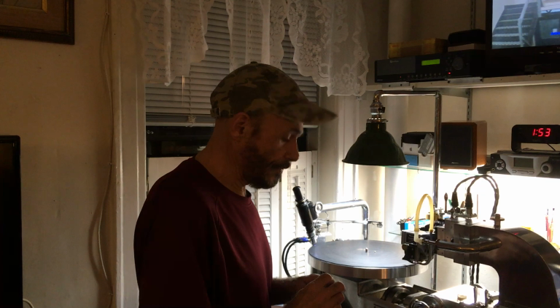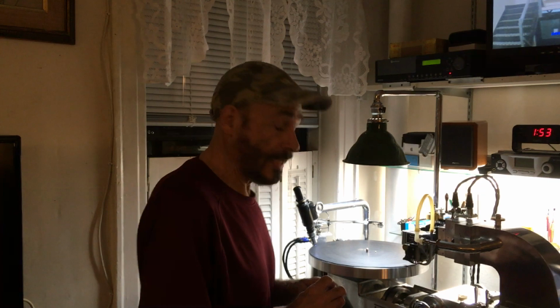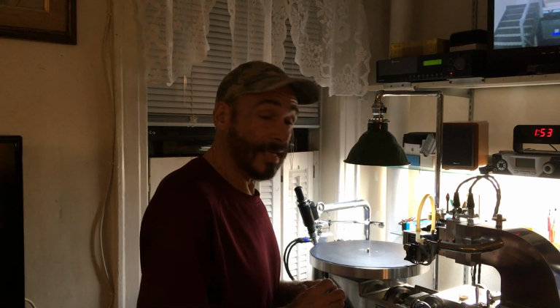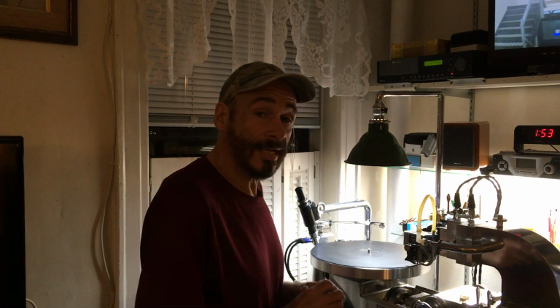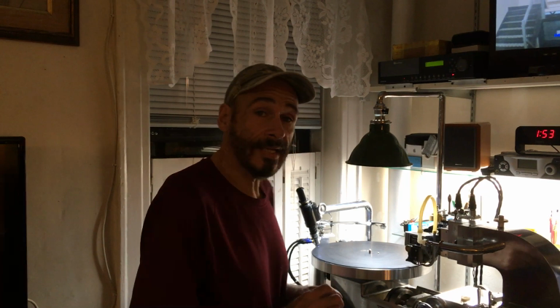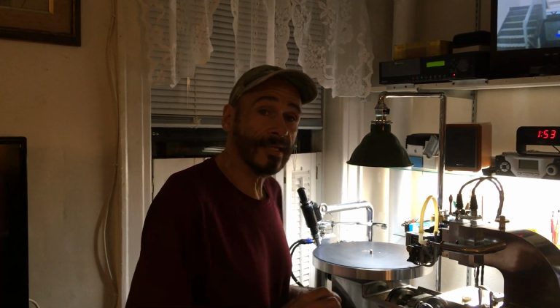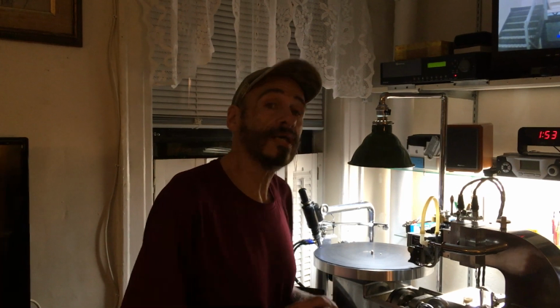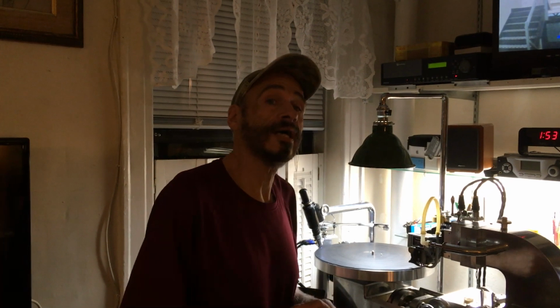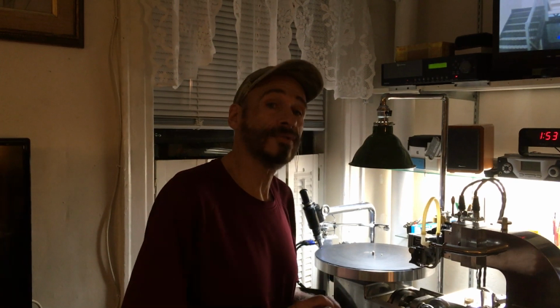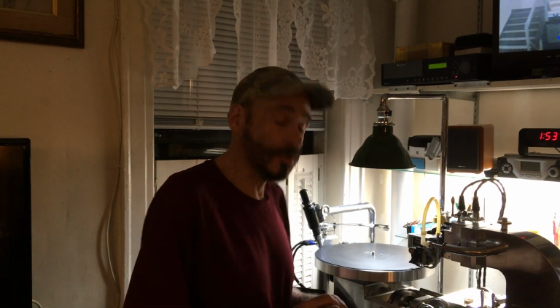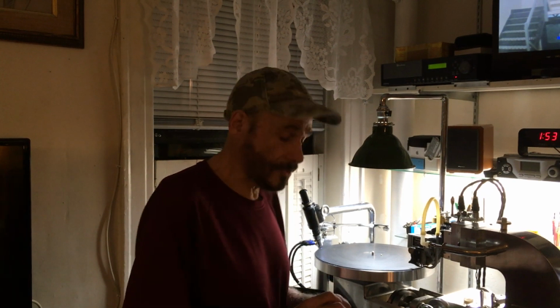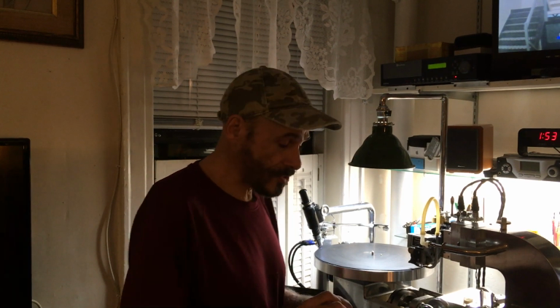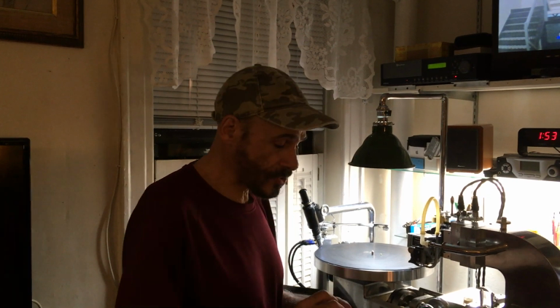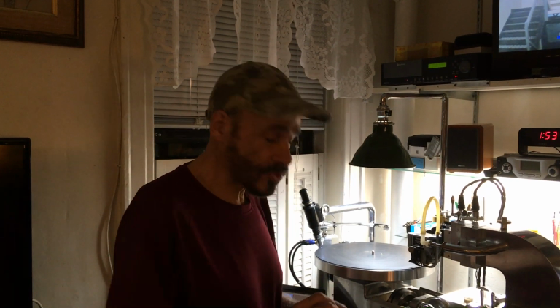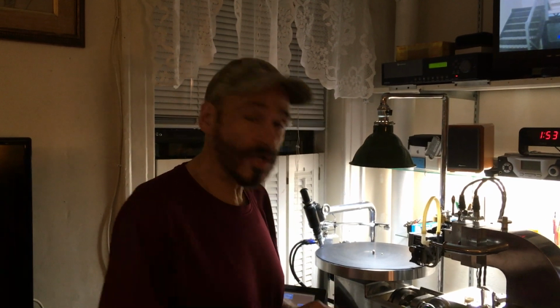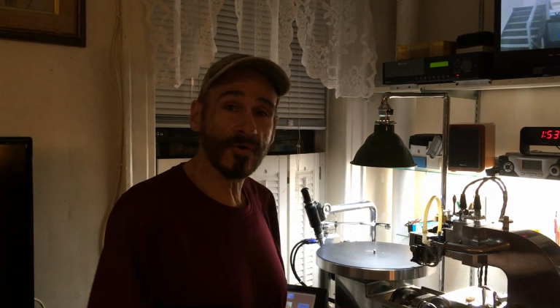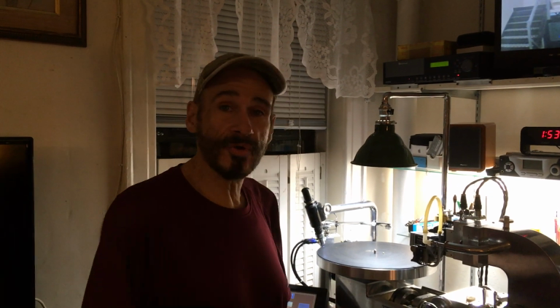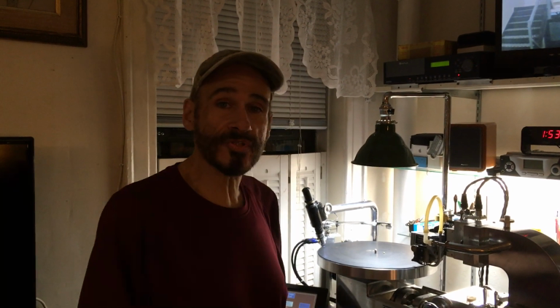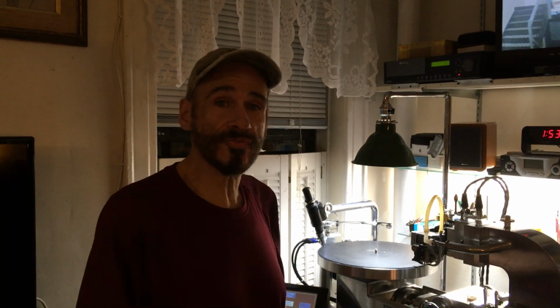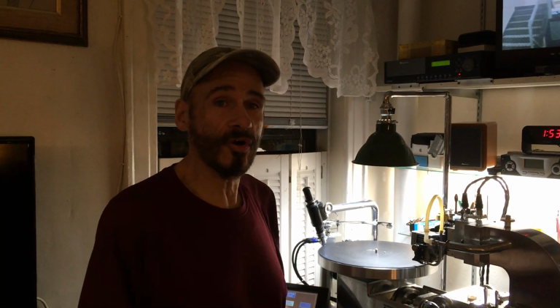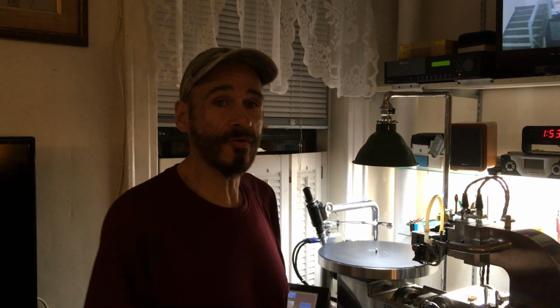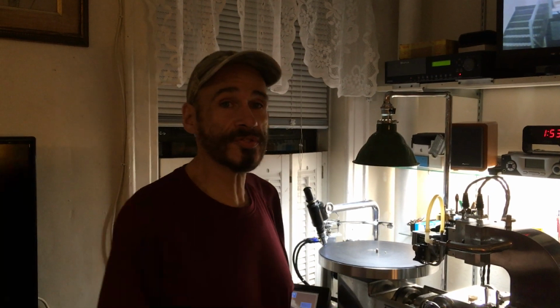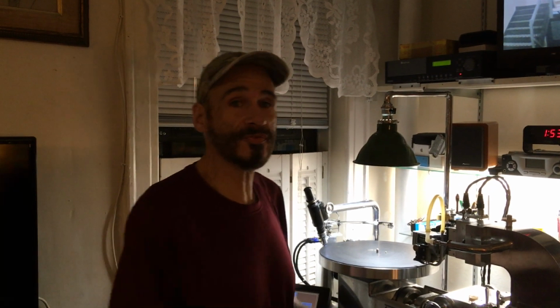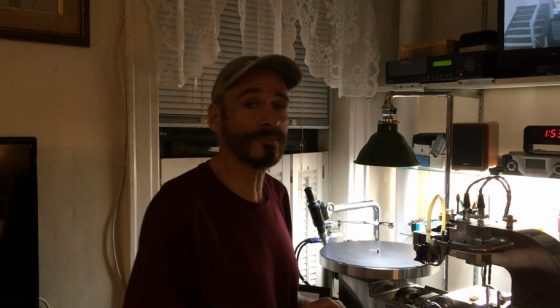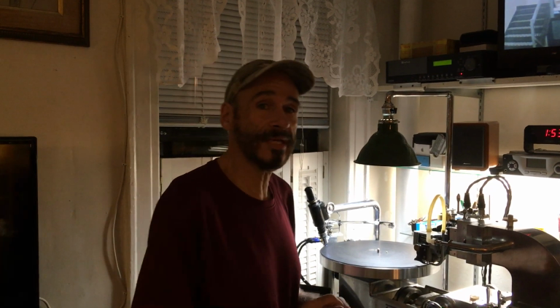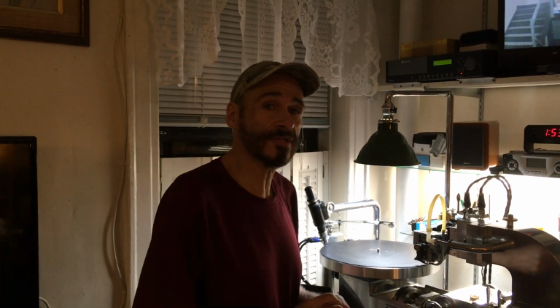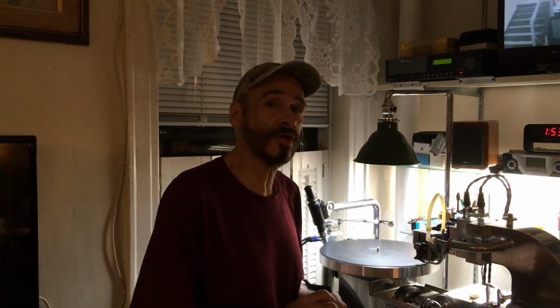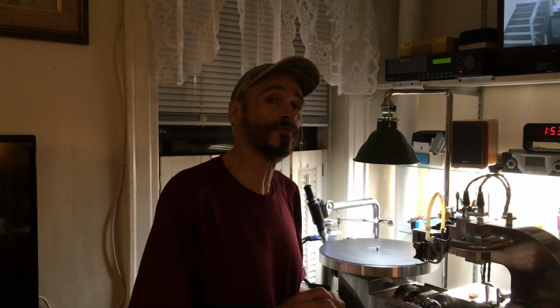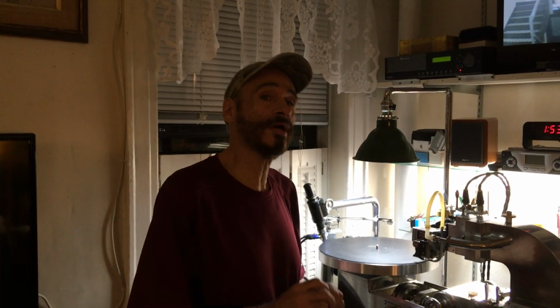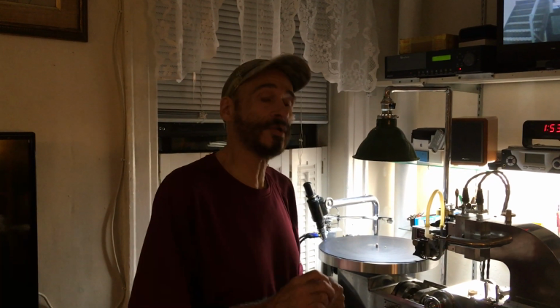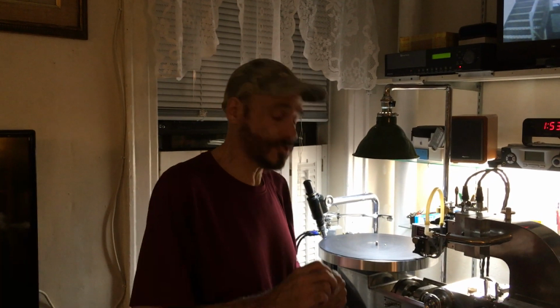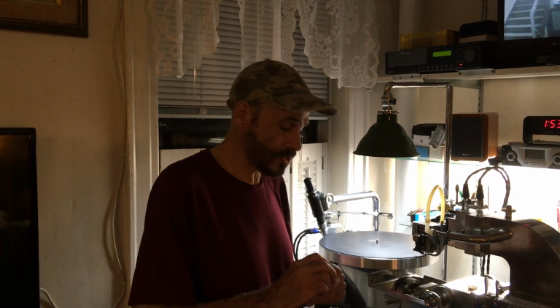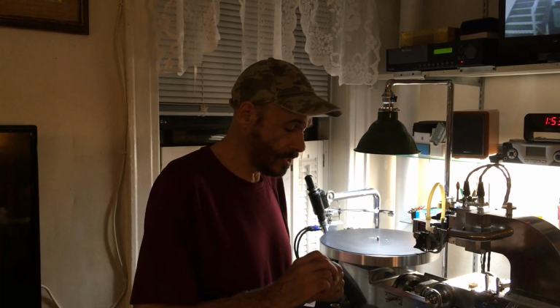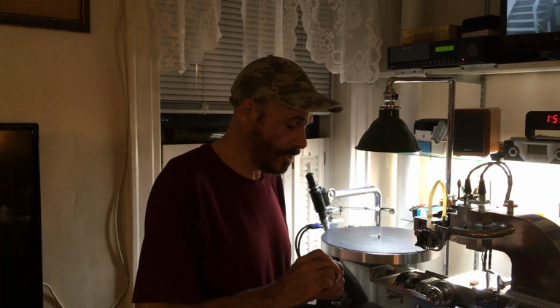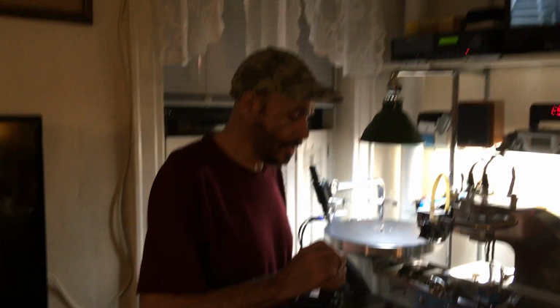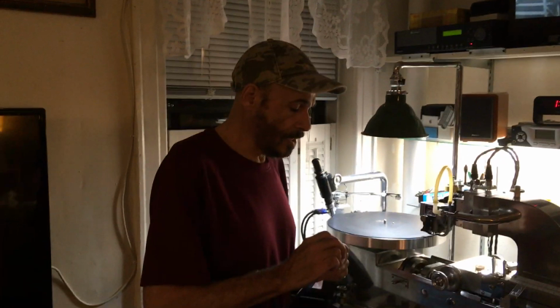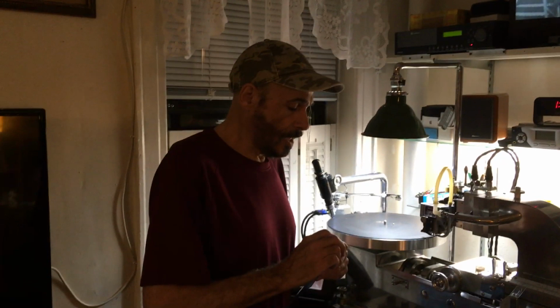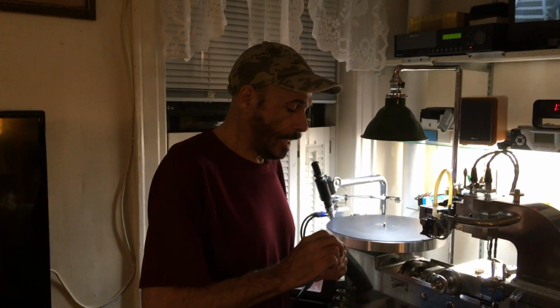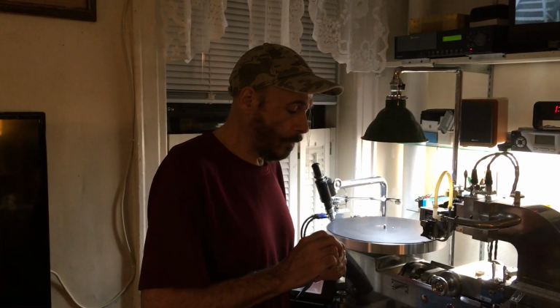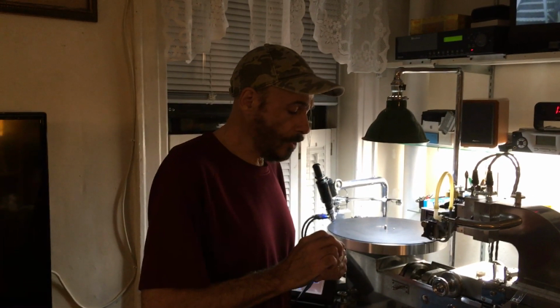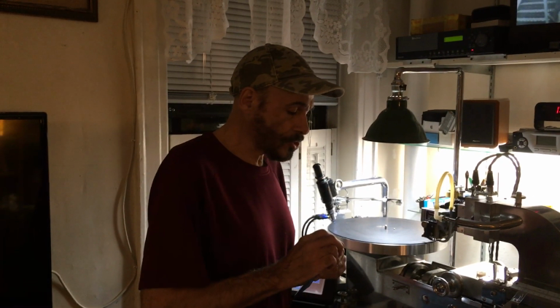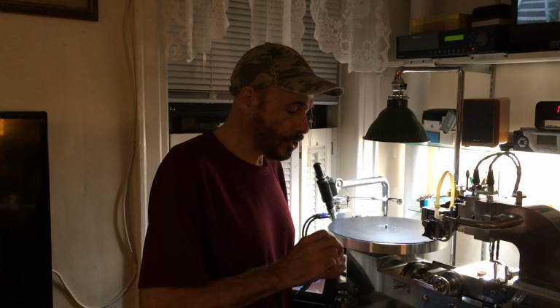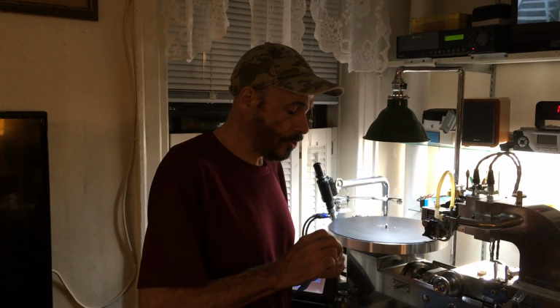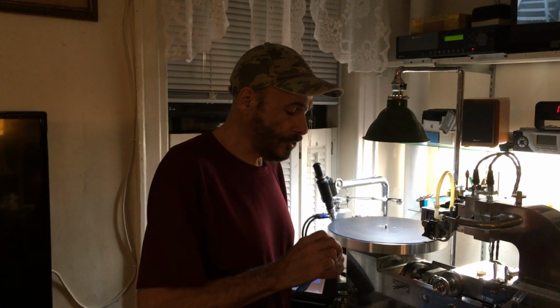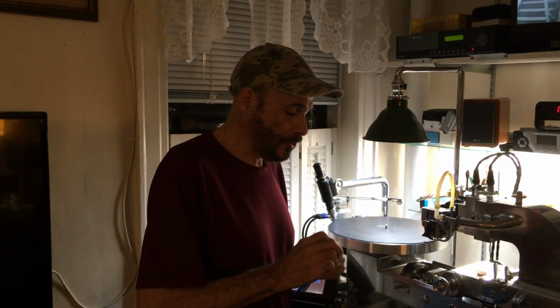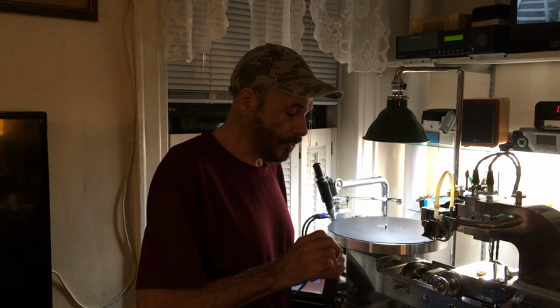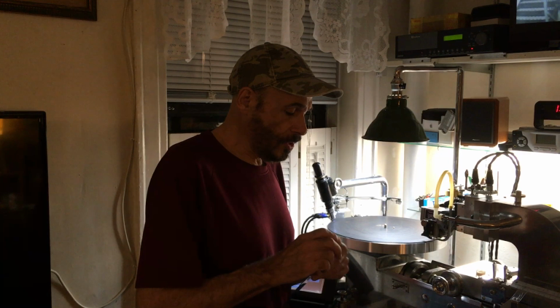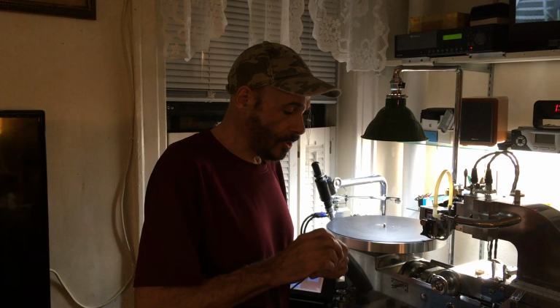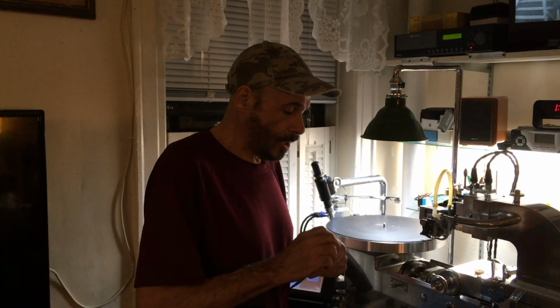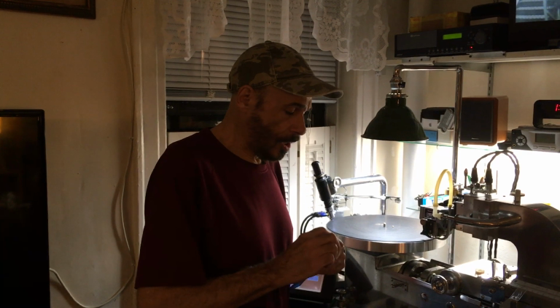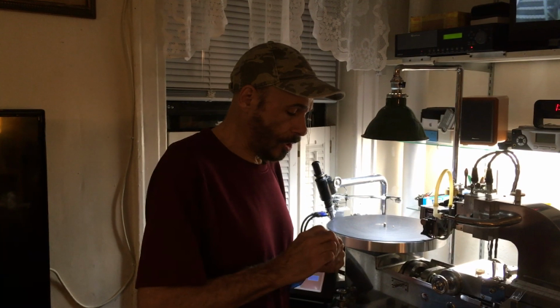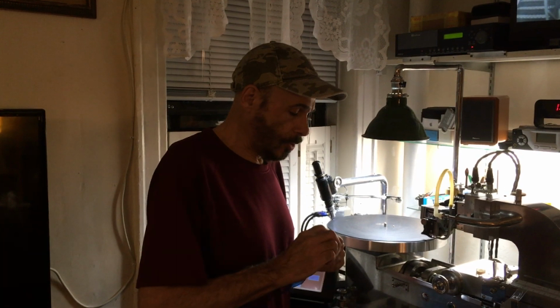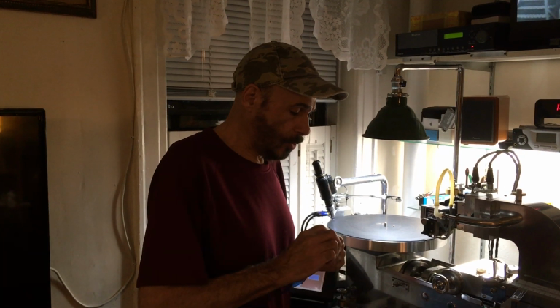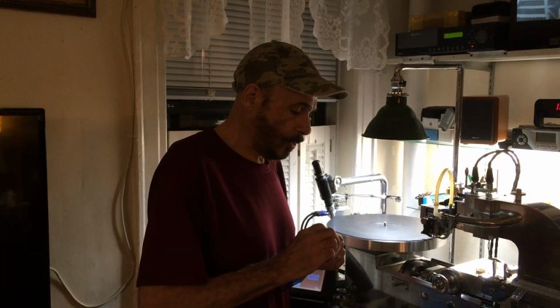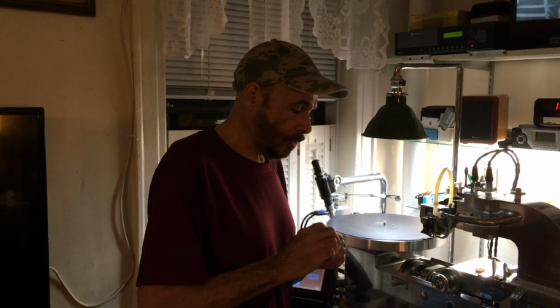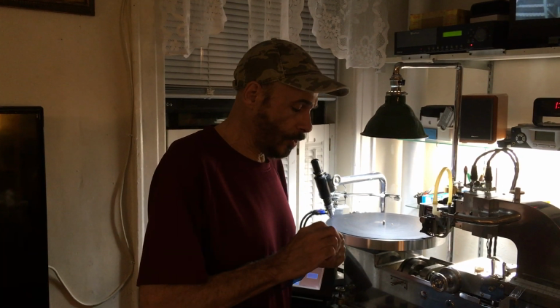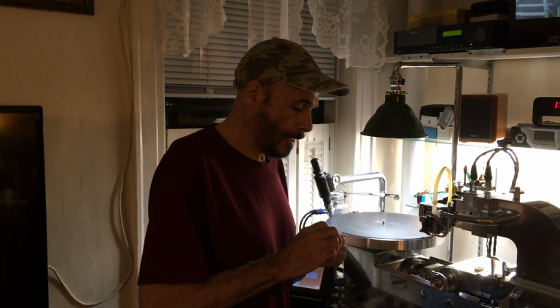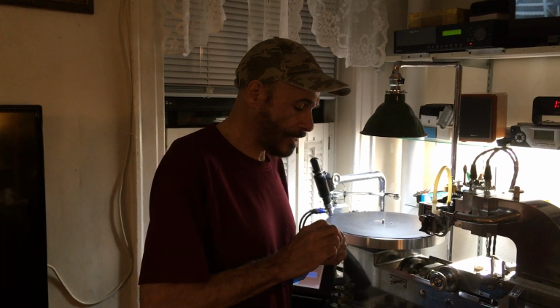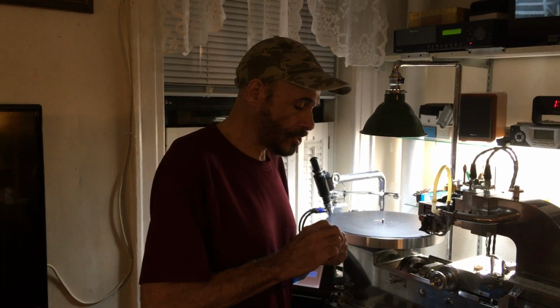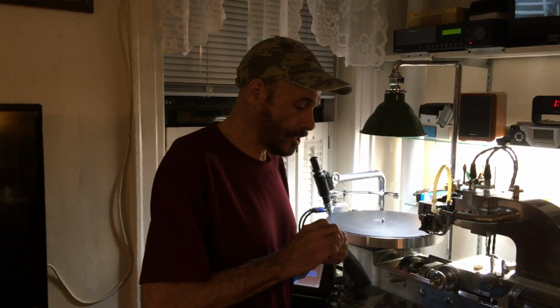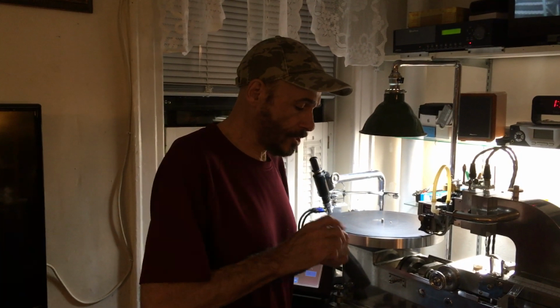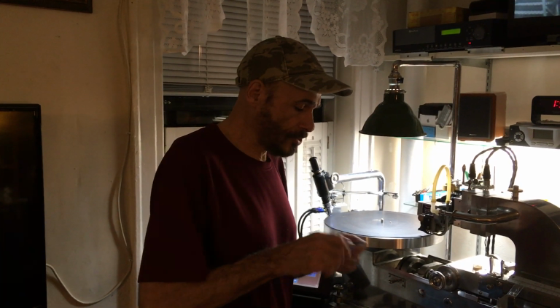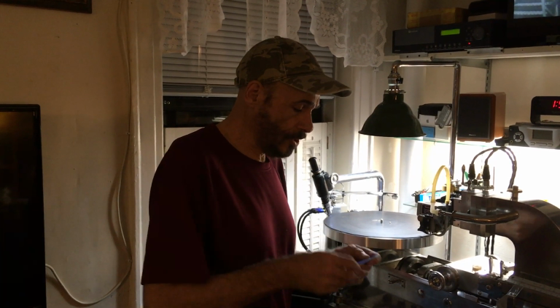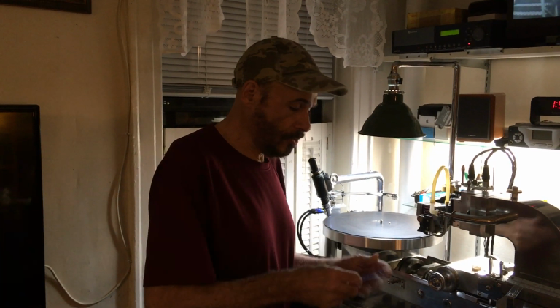Hey, how you doing? This is Rich Flores from Lathe Cut Records. I want to show you what we're actually going to do.